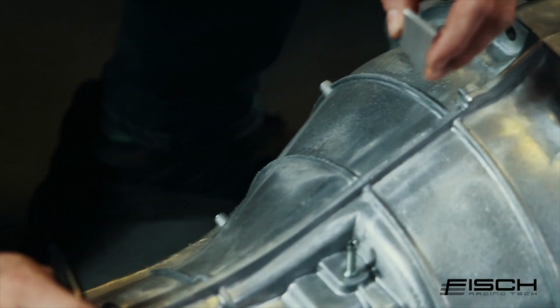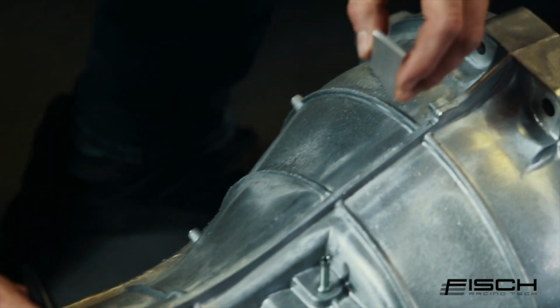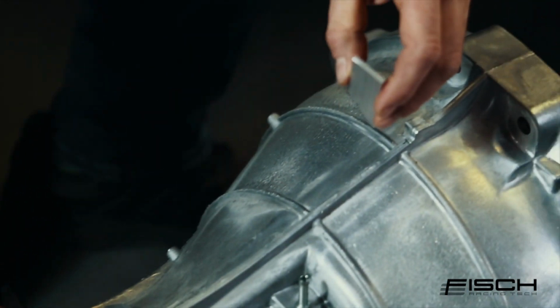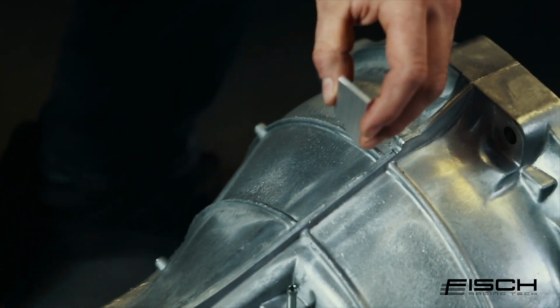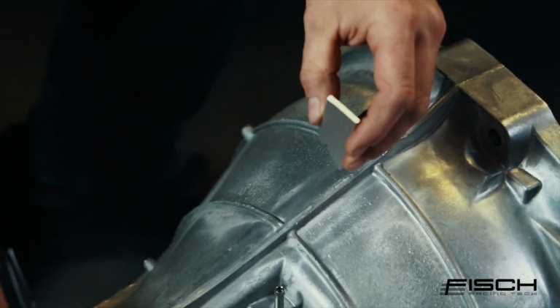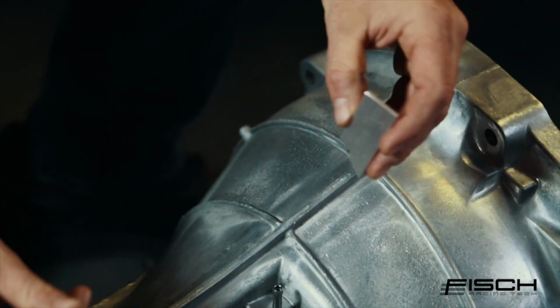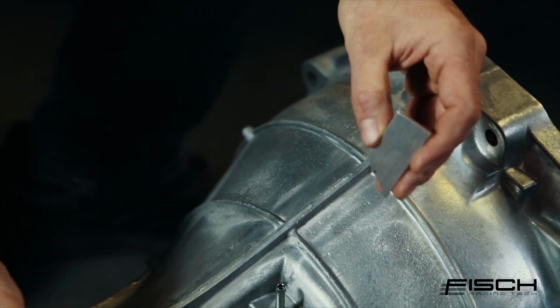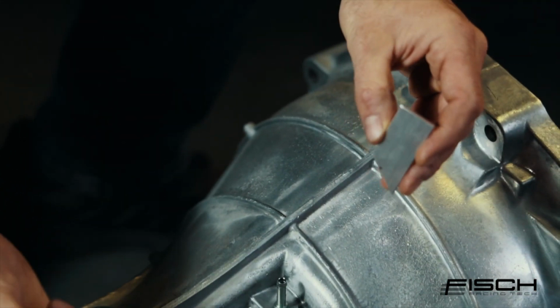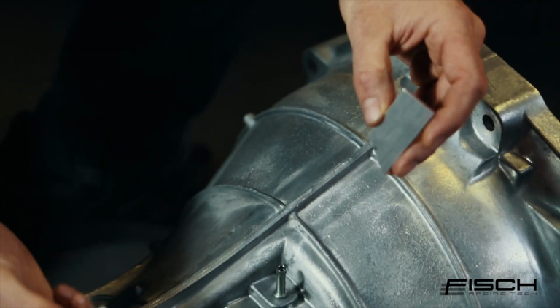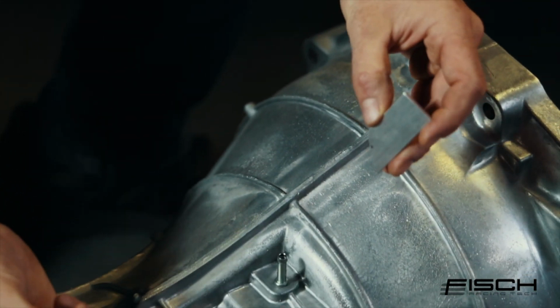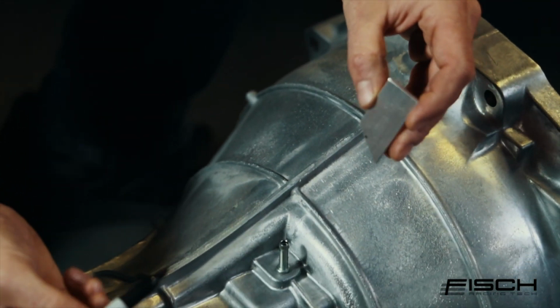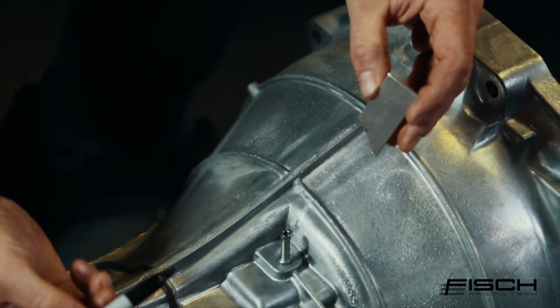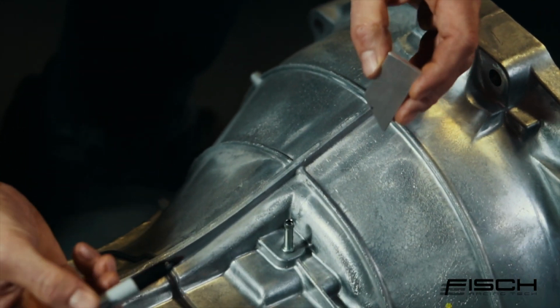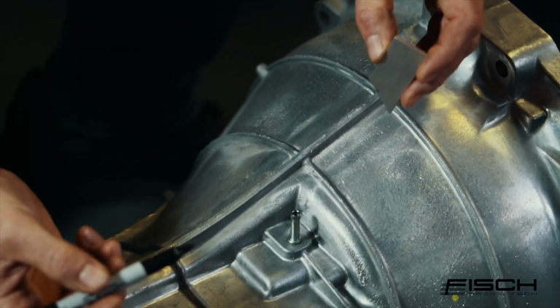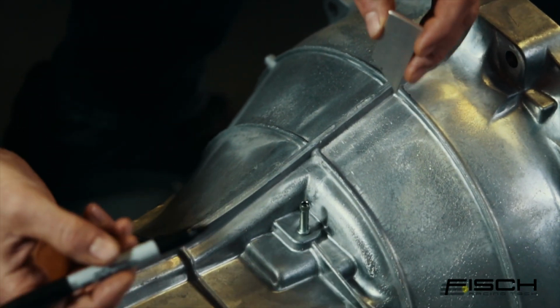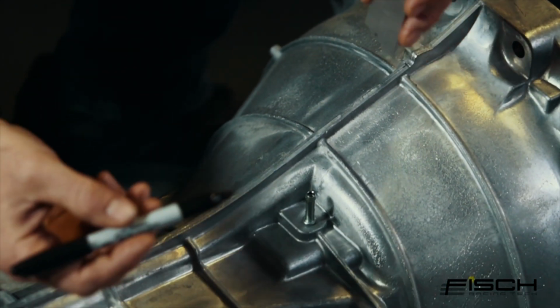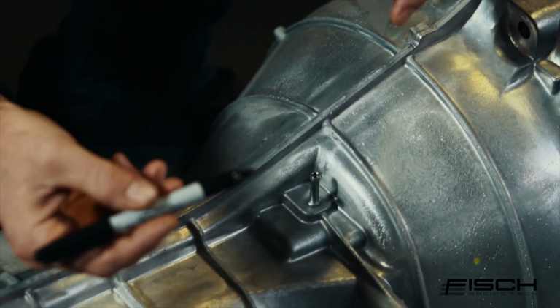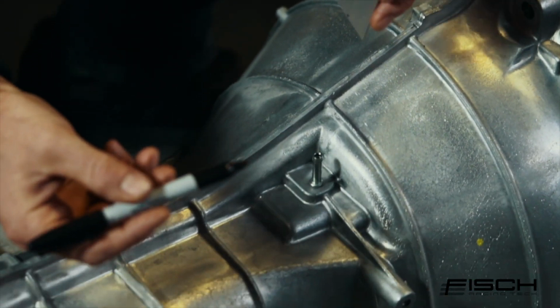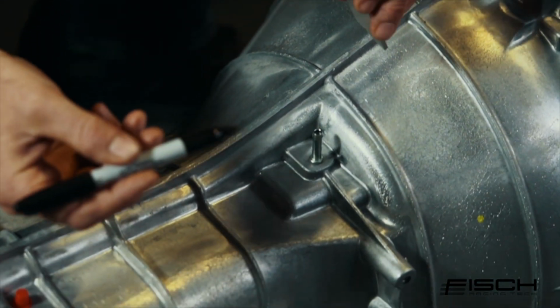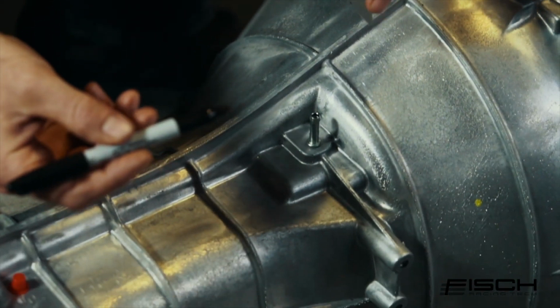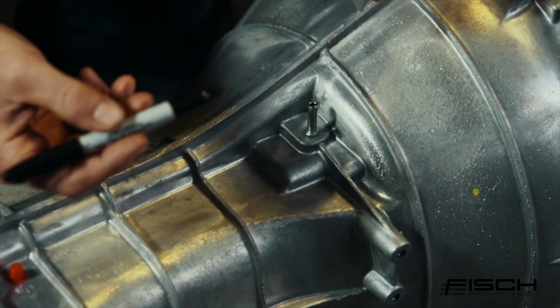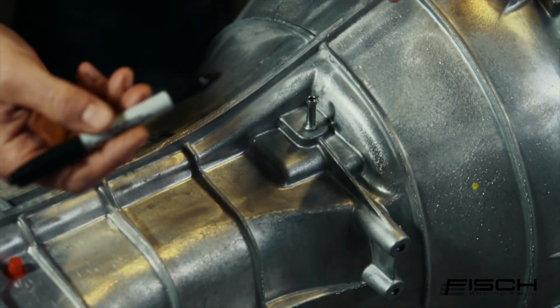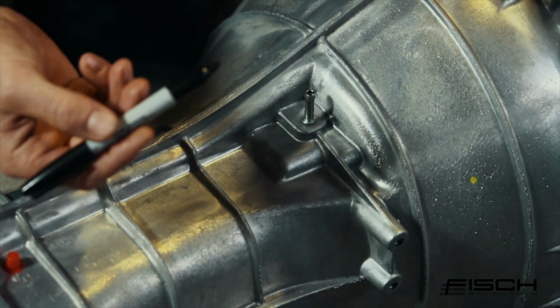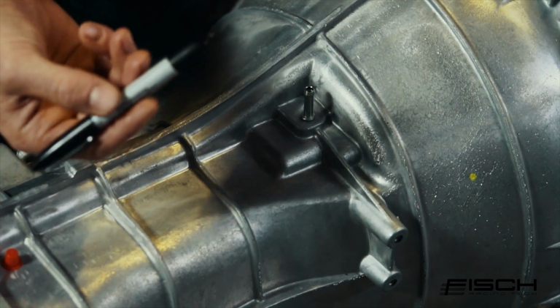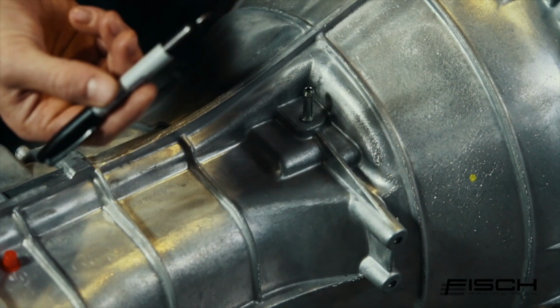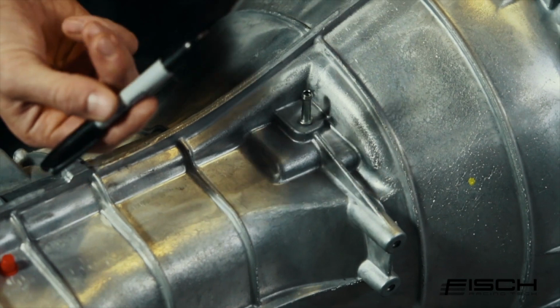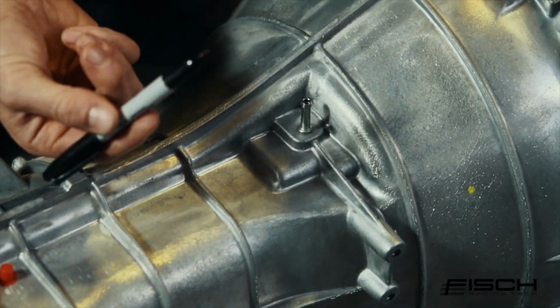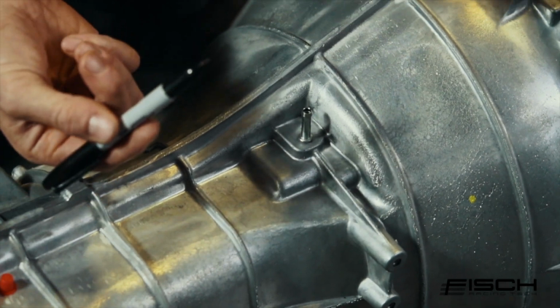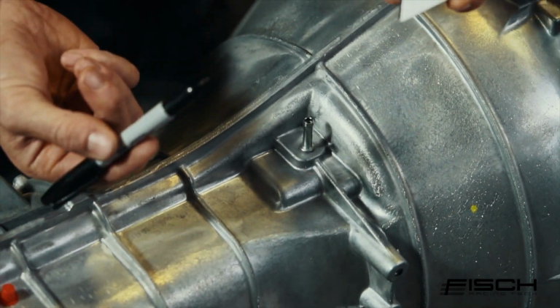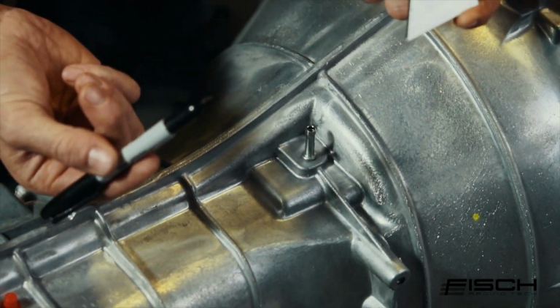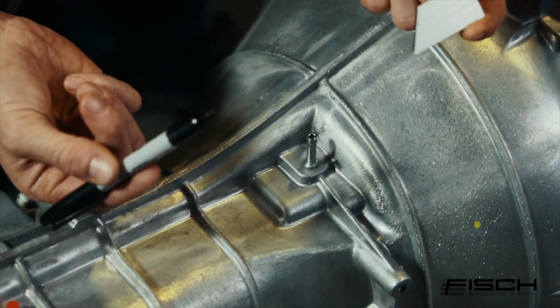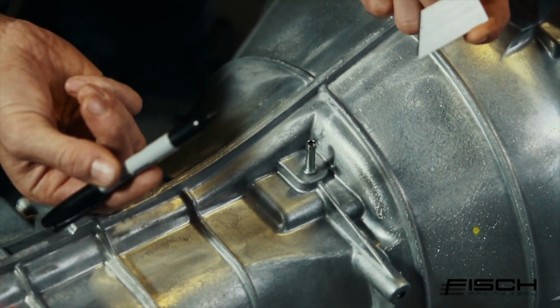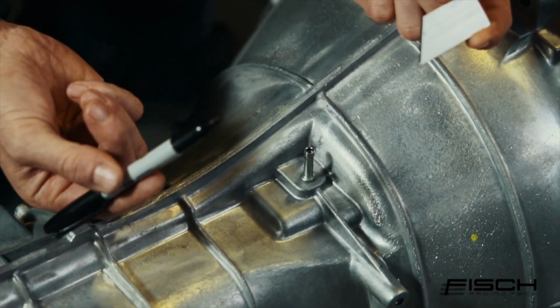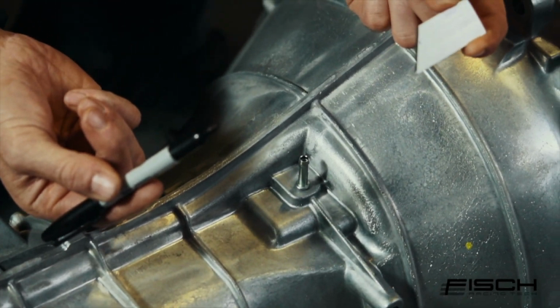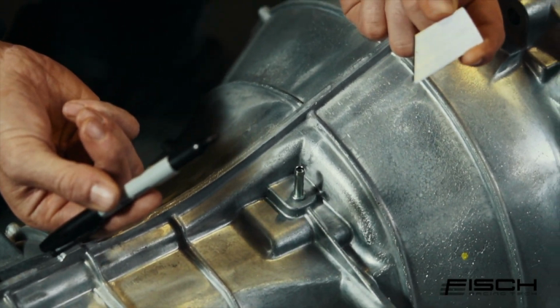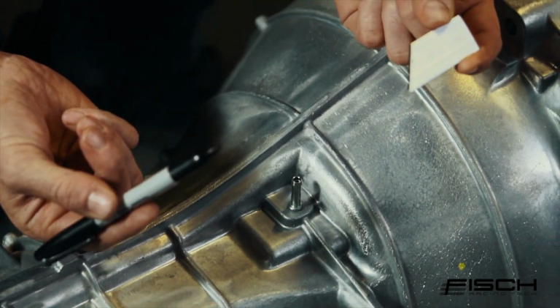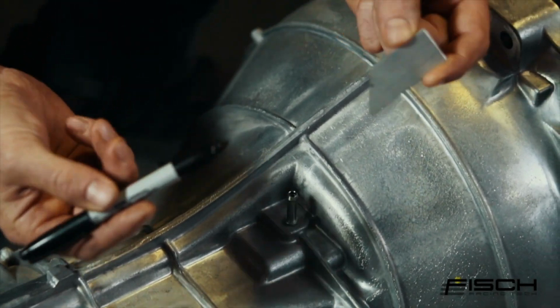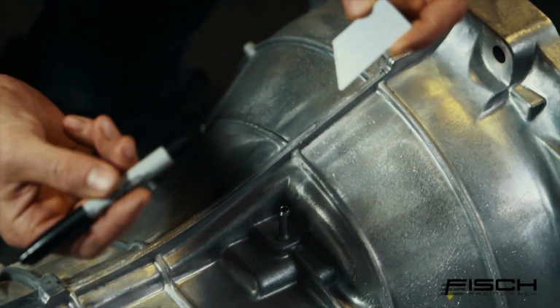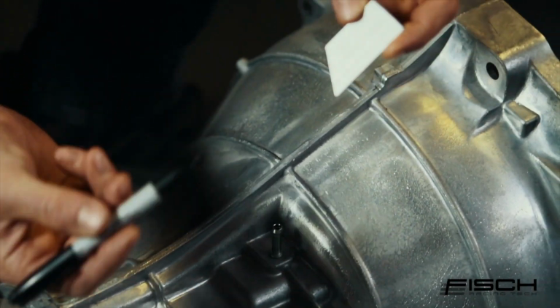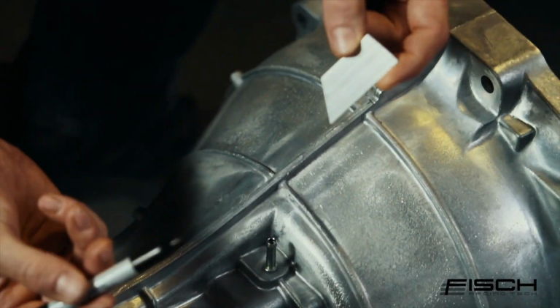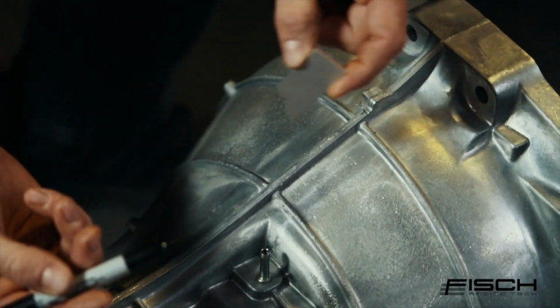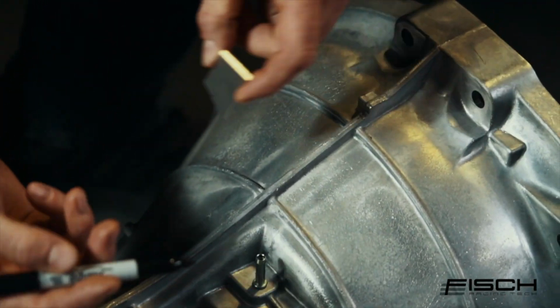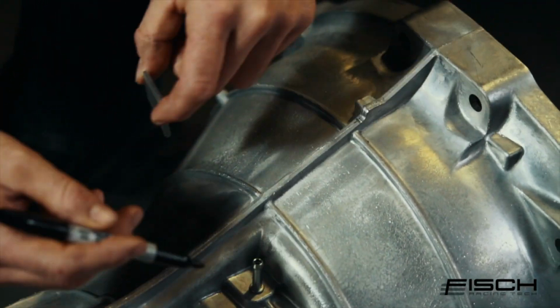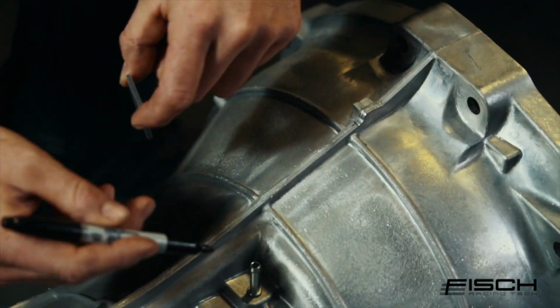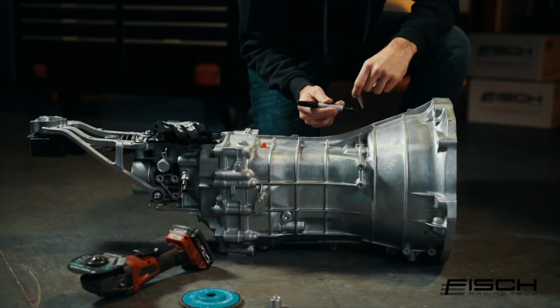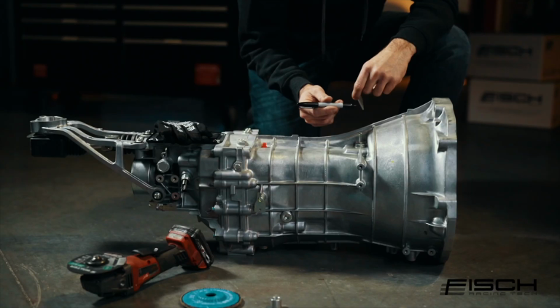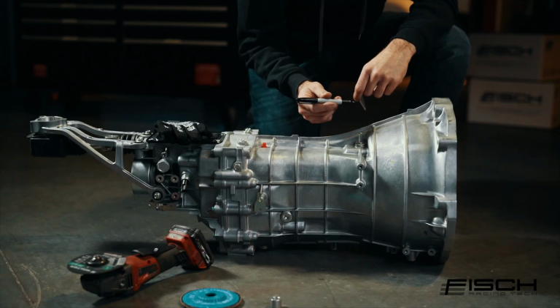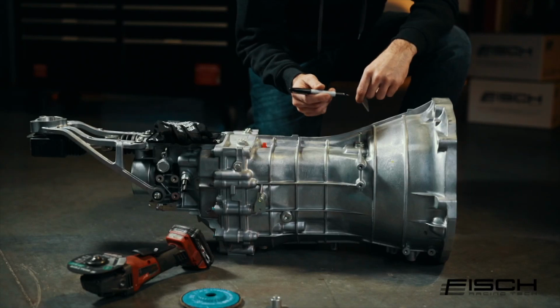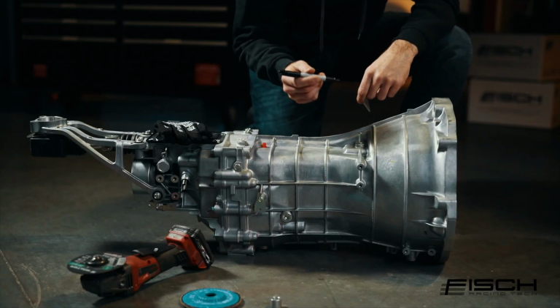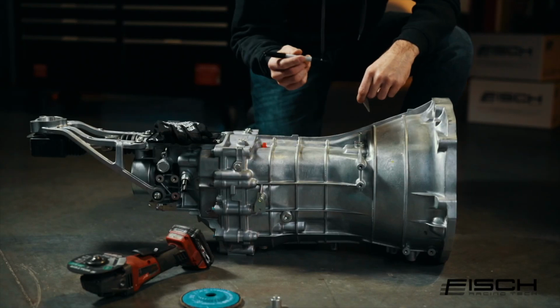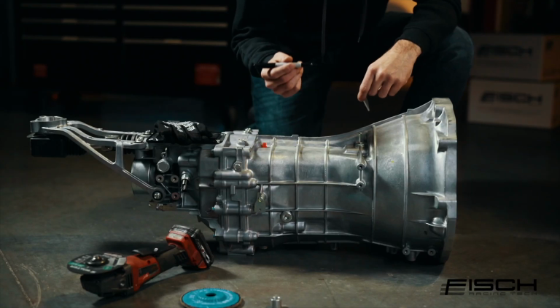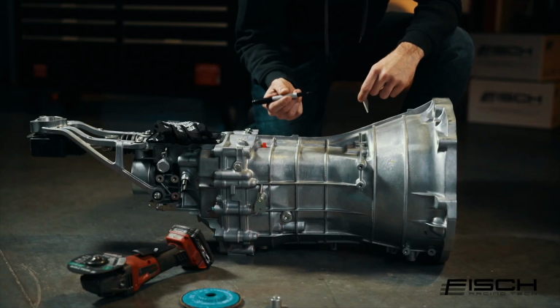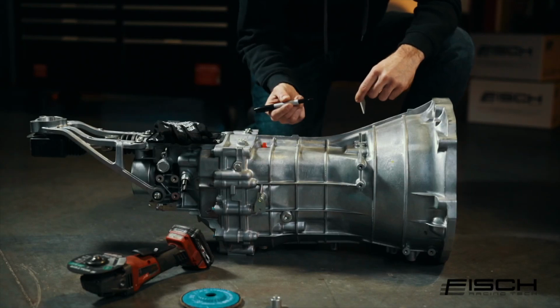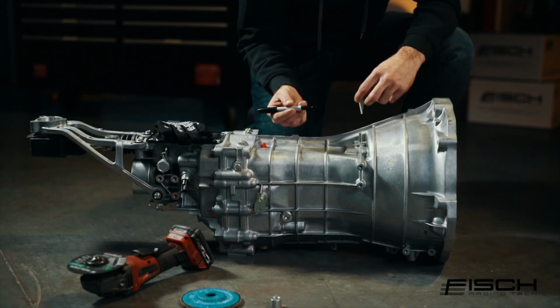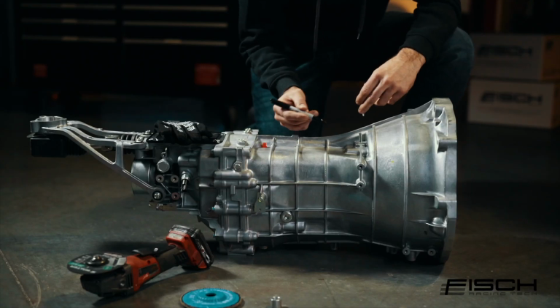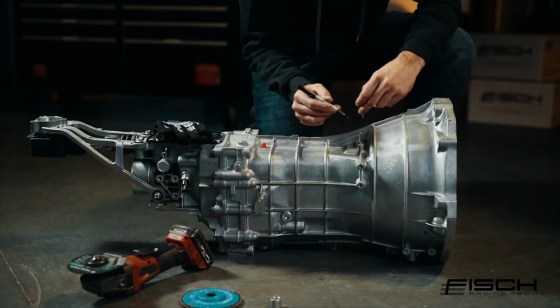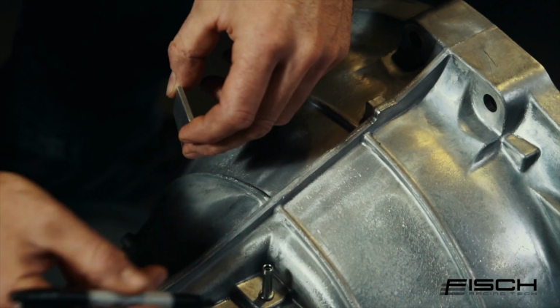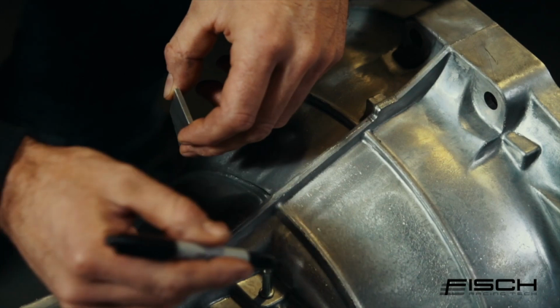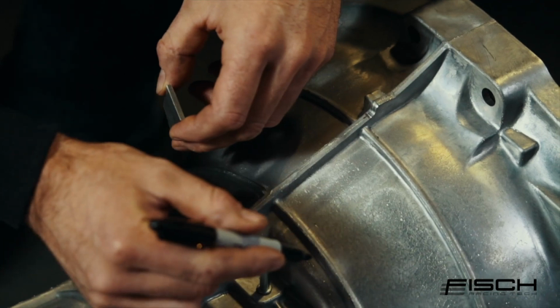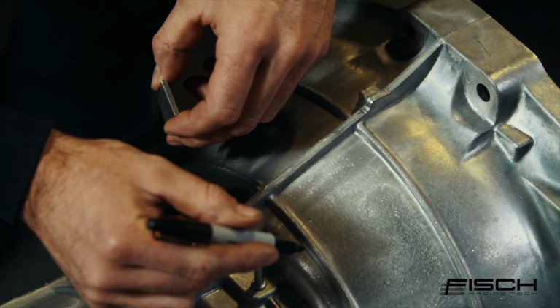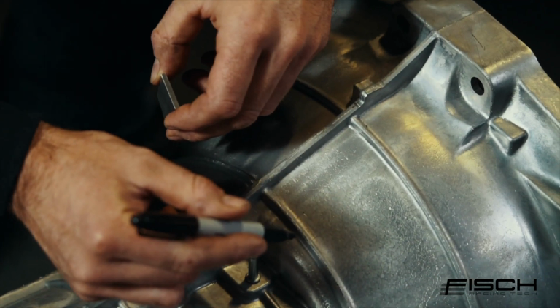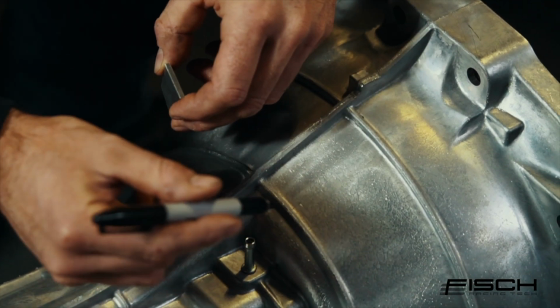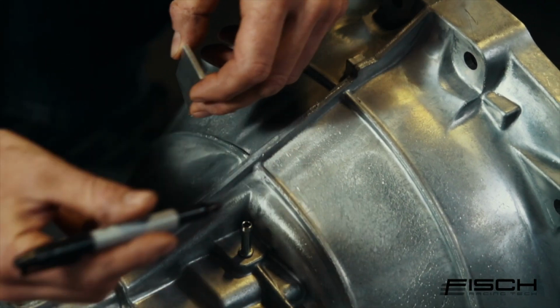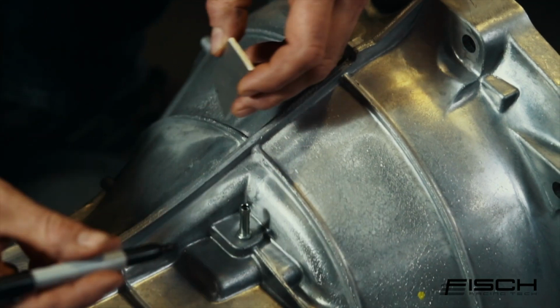Now we're going to mark a cut line with the provided guide. Make sure that you are on the shifter side of the second rib.